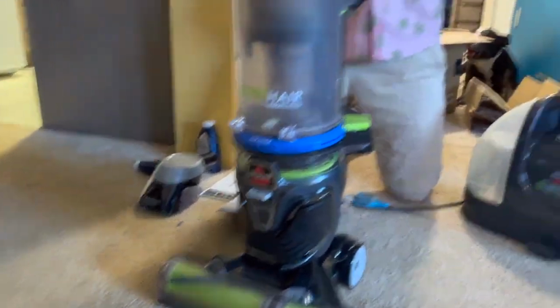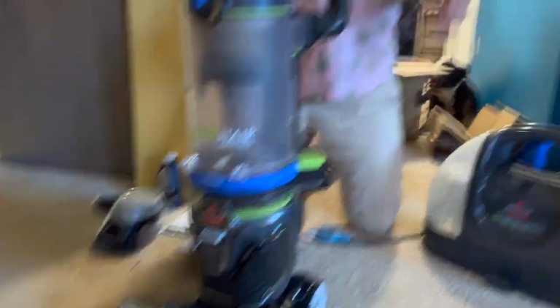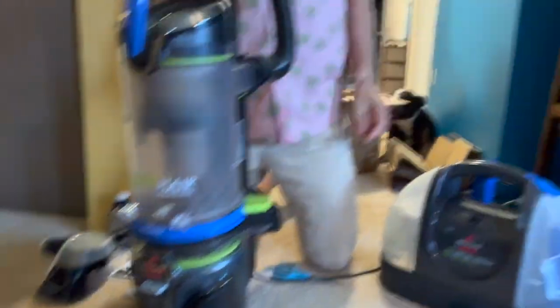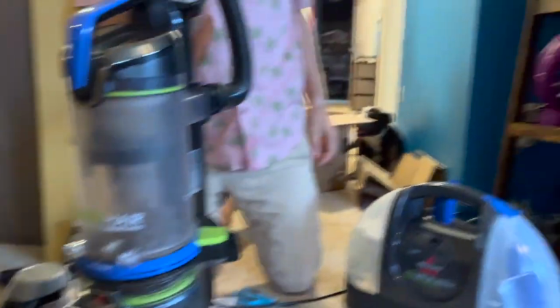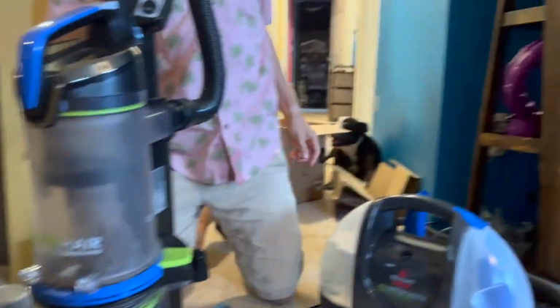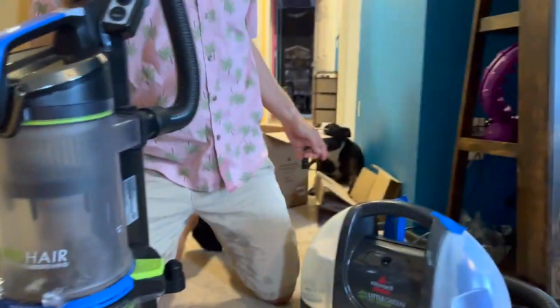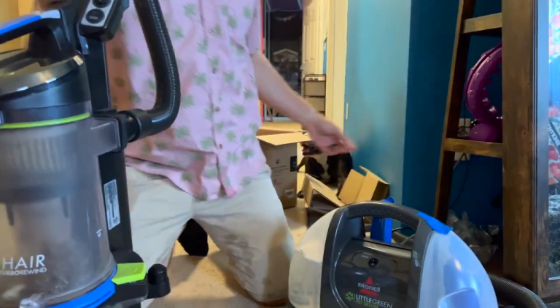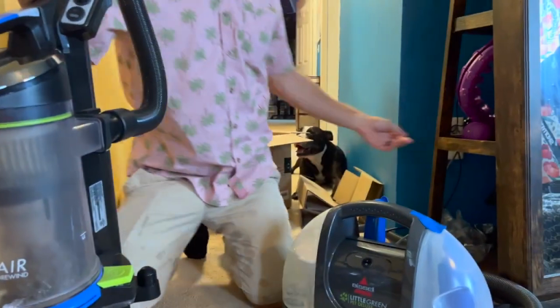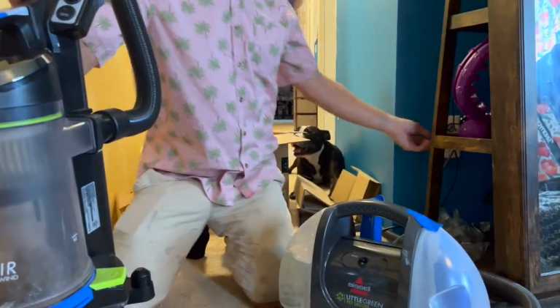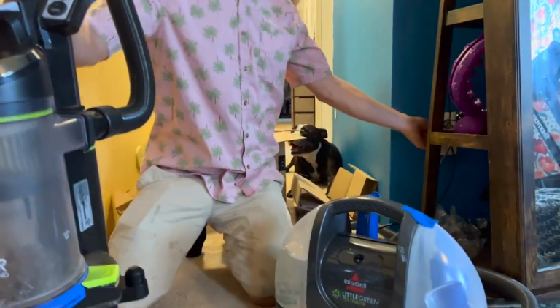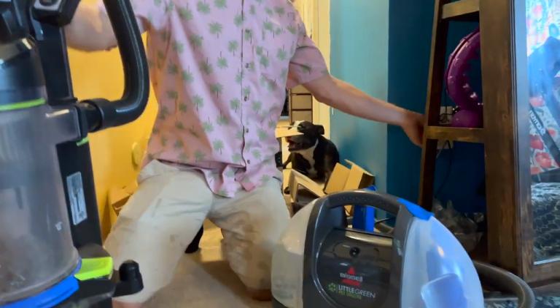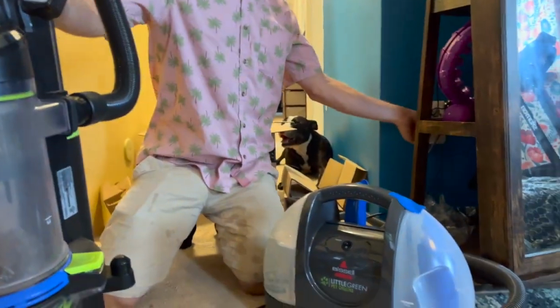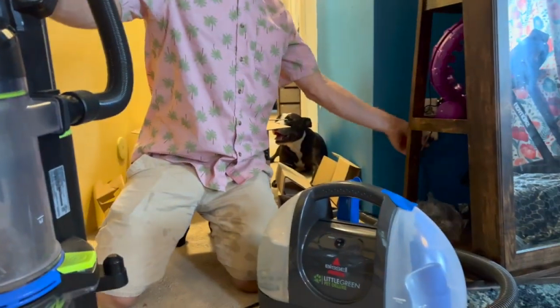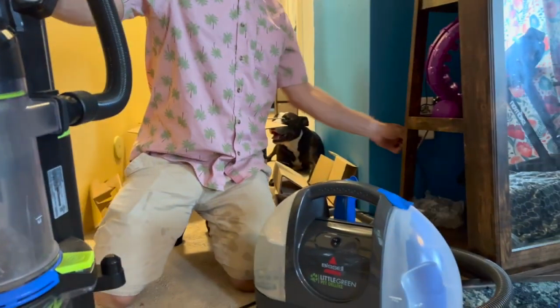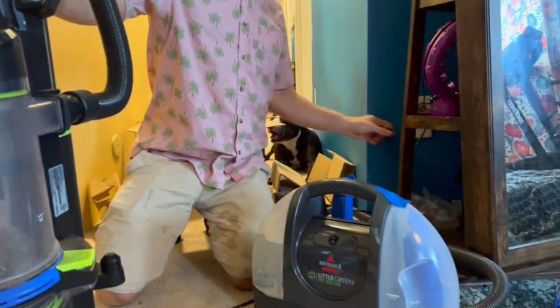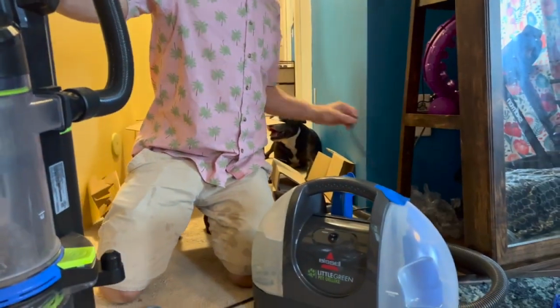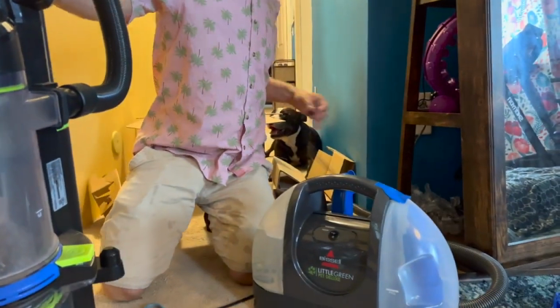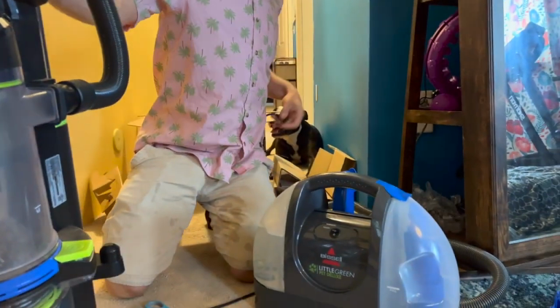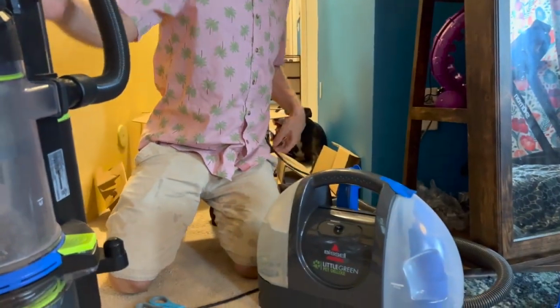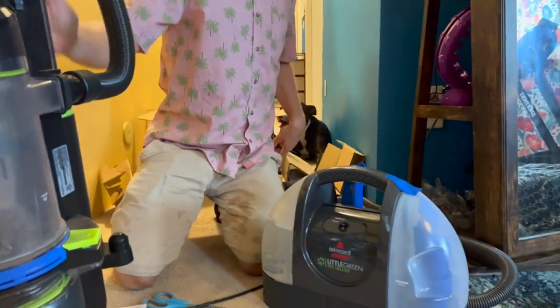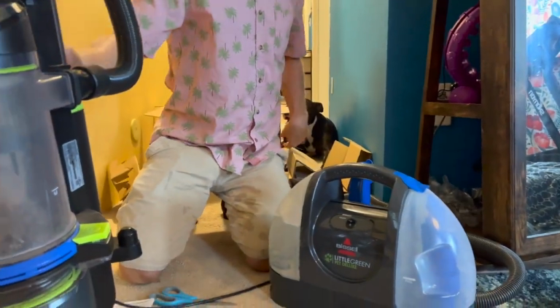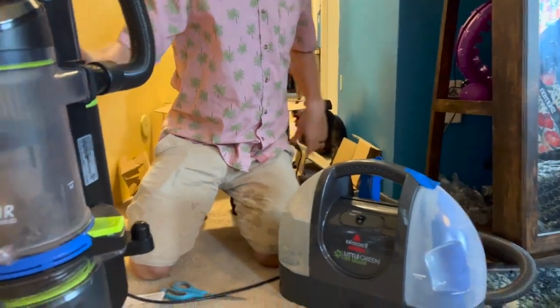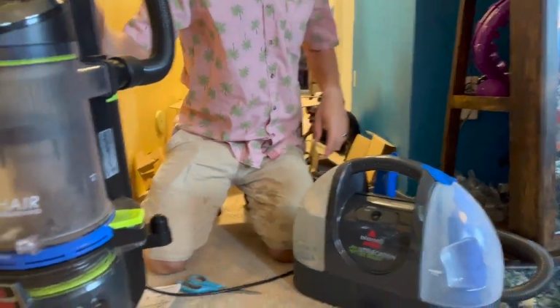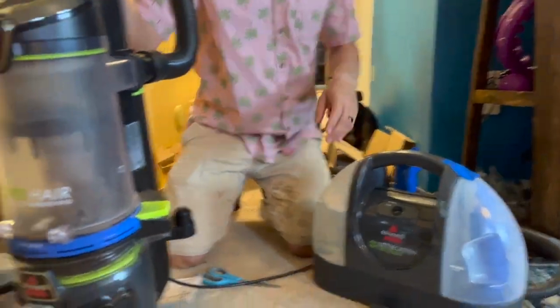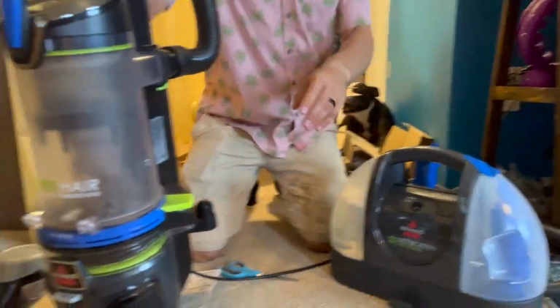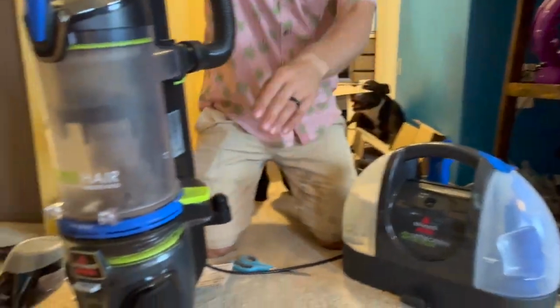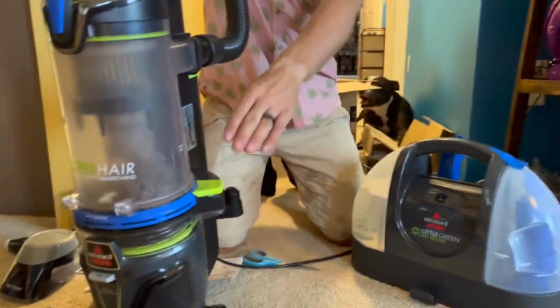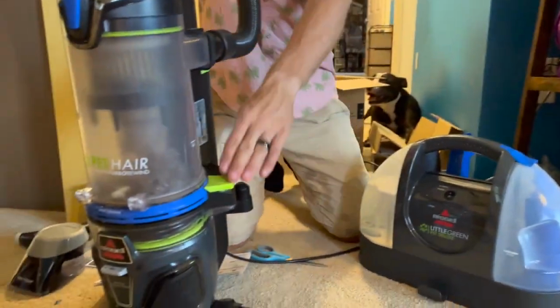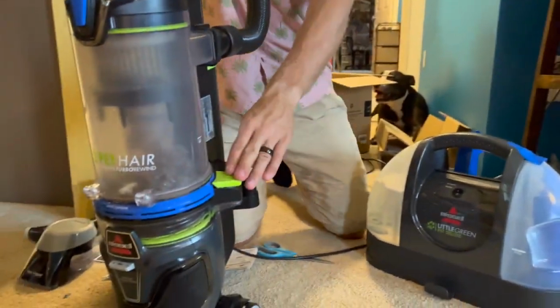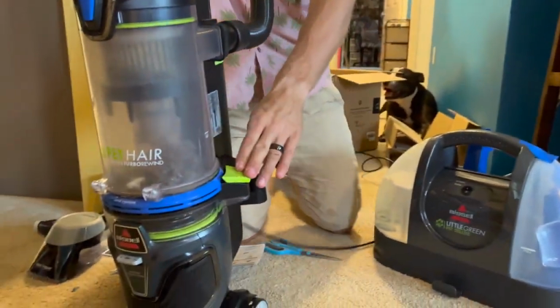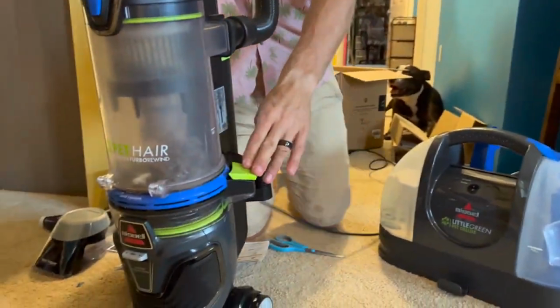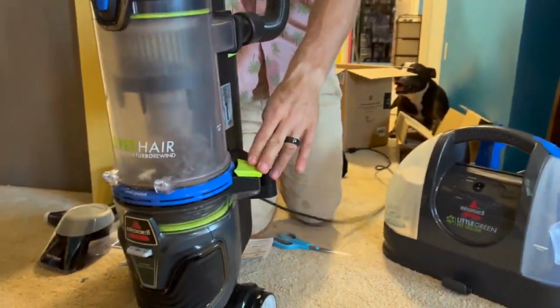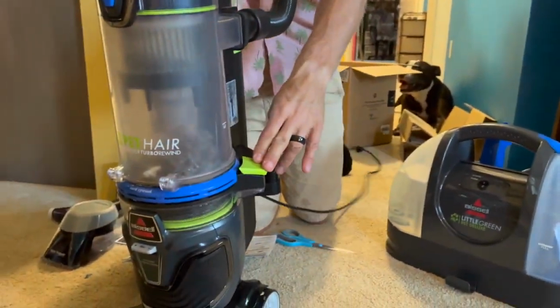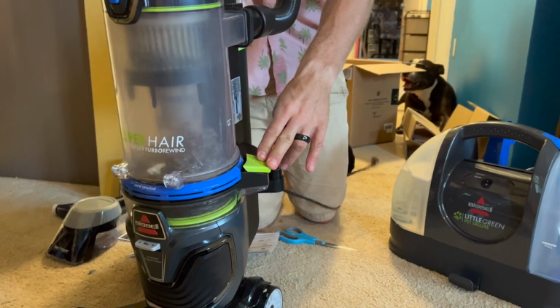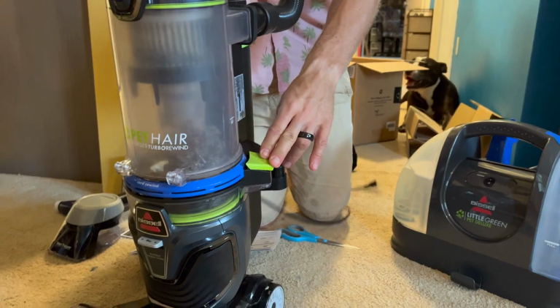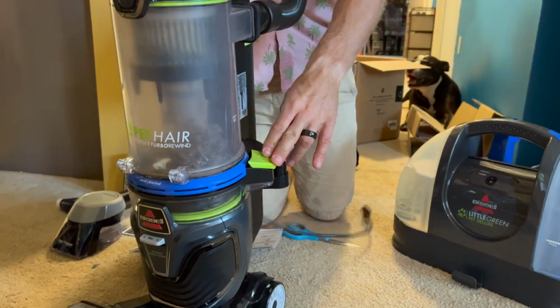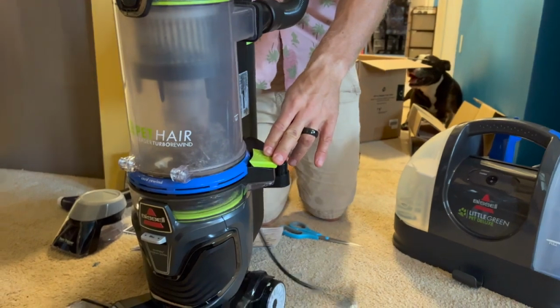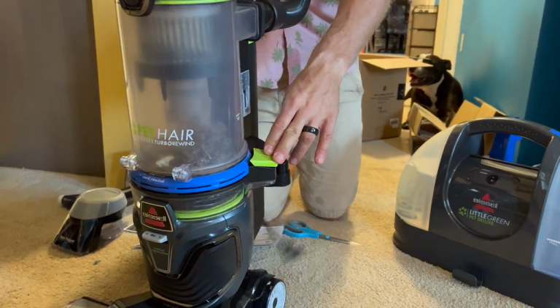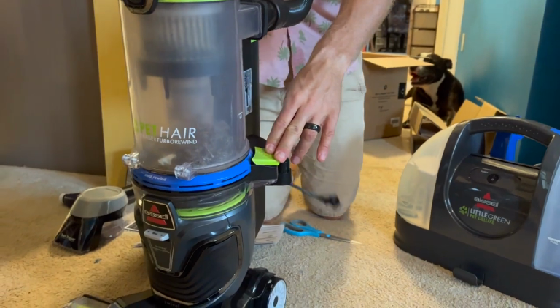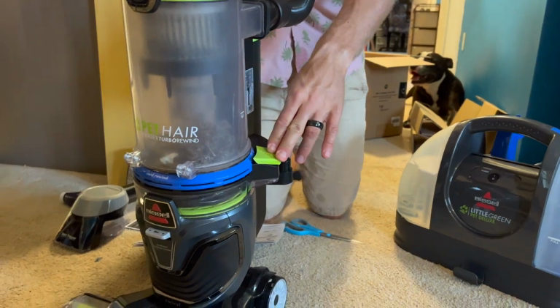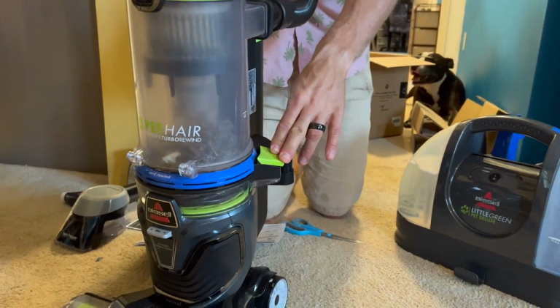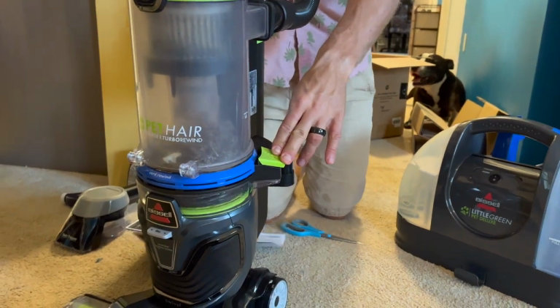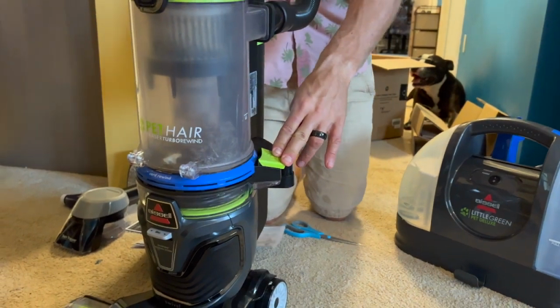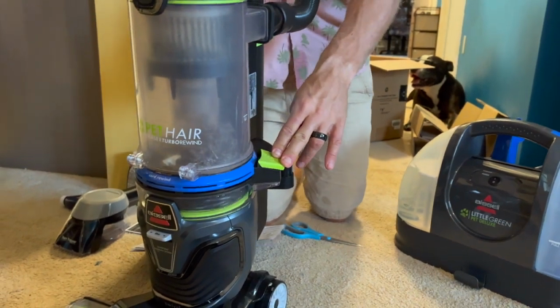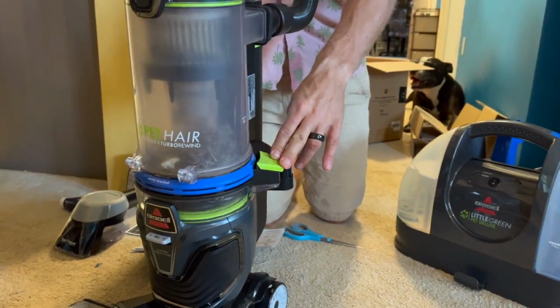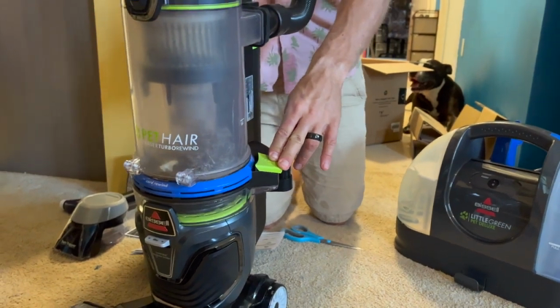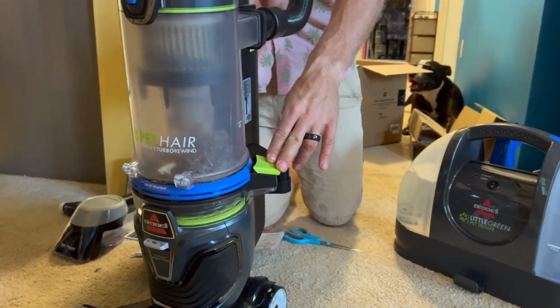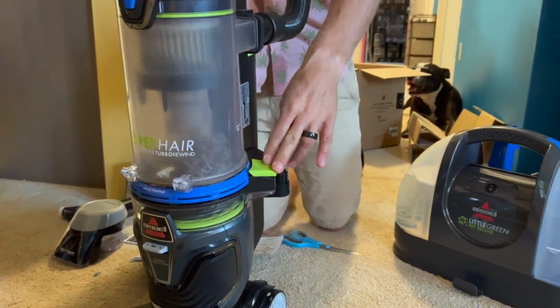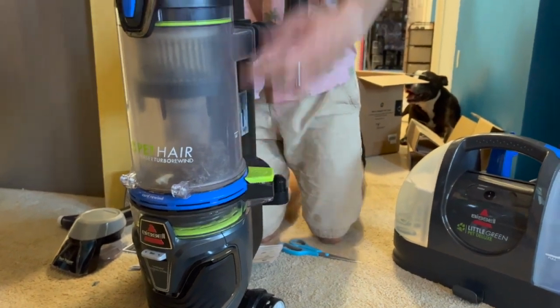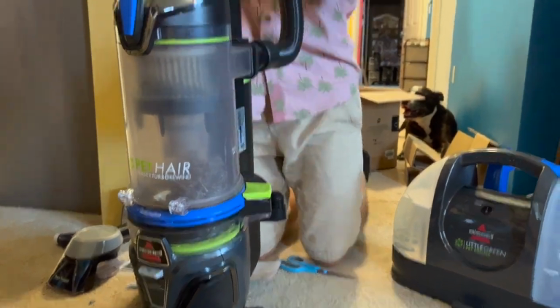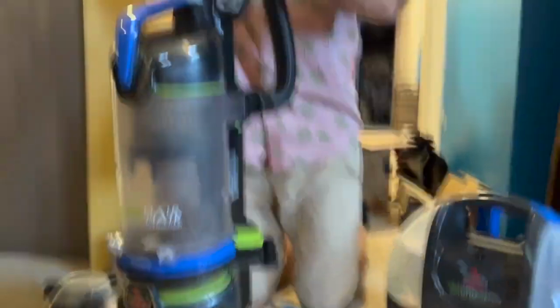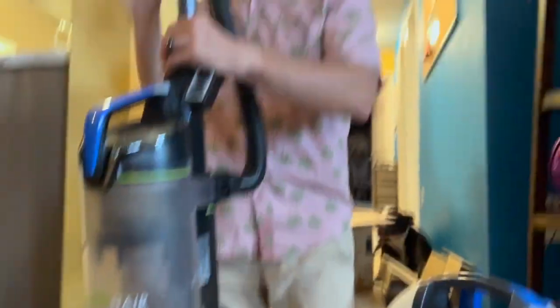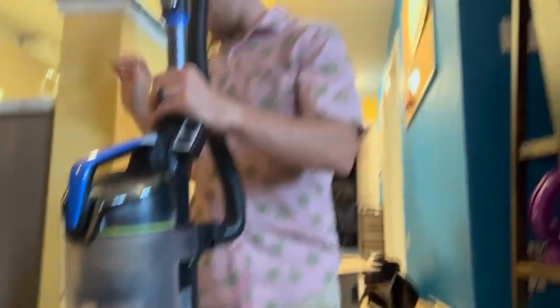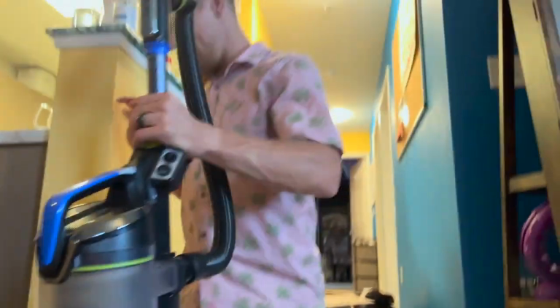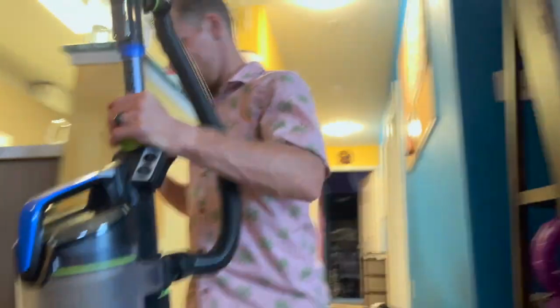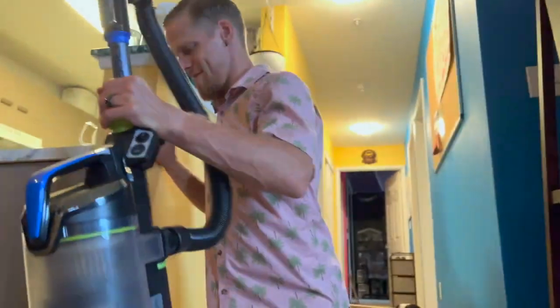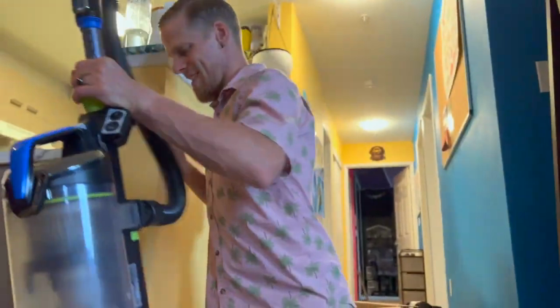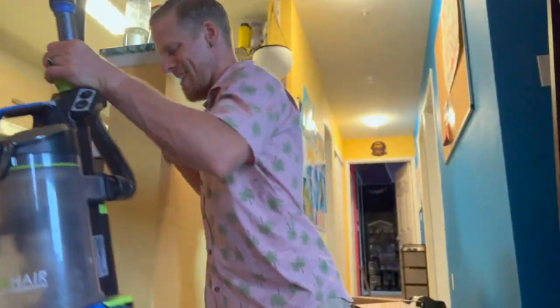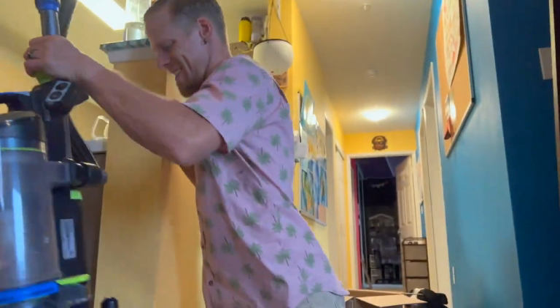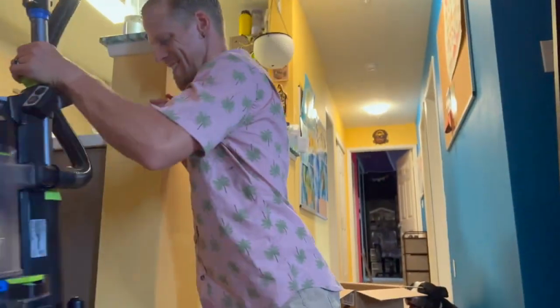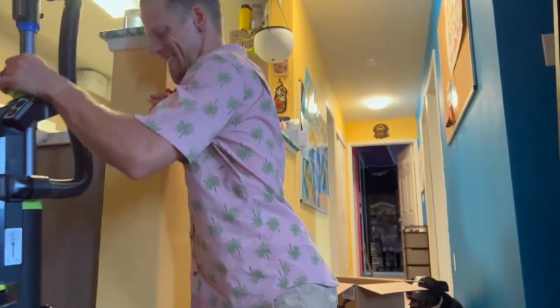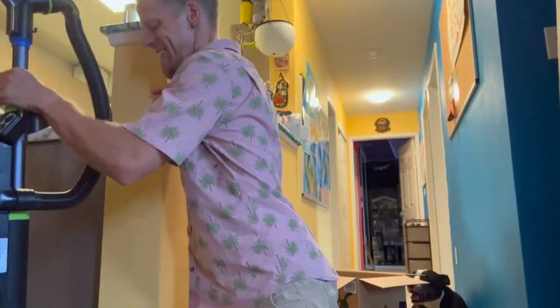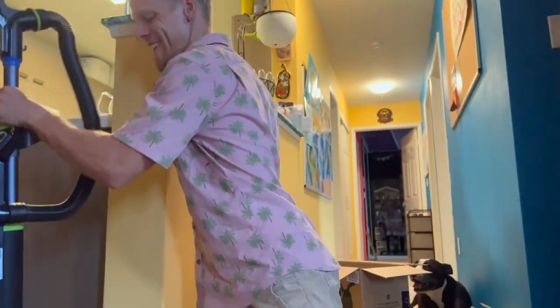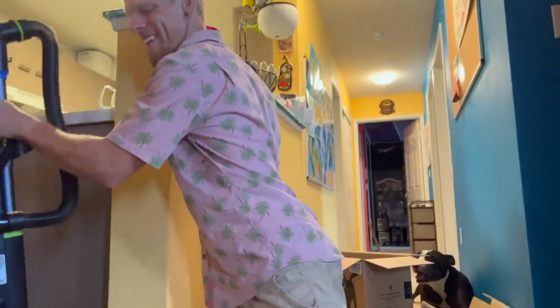Side note, this vacuum is semi-clogged and I need to do something about that. Bissell, if you're listening — Bissell, come unclog our vacuum.